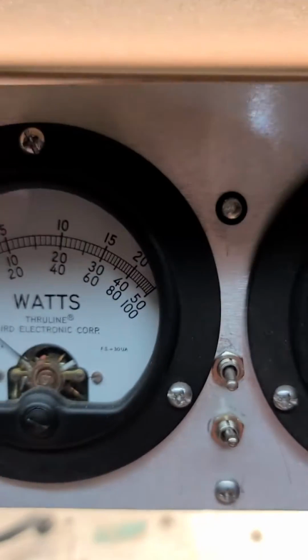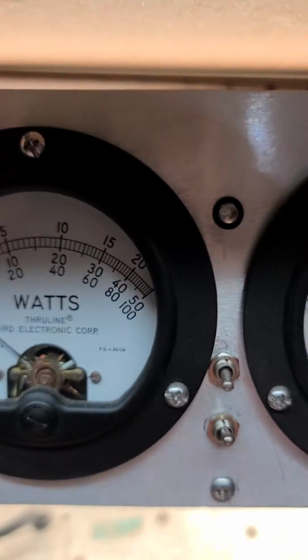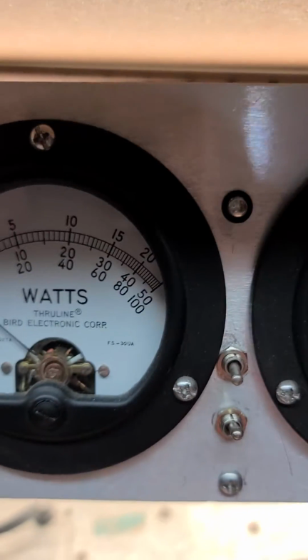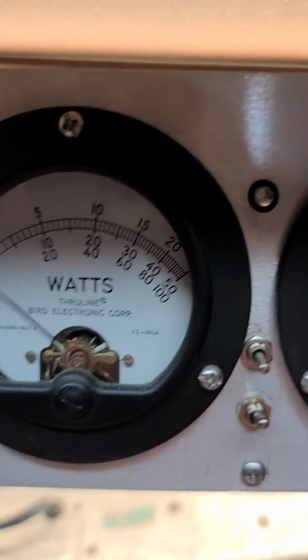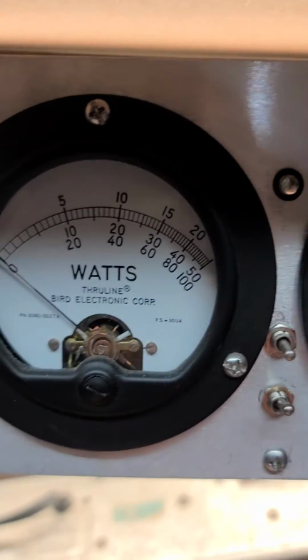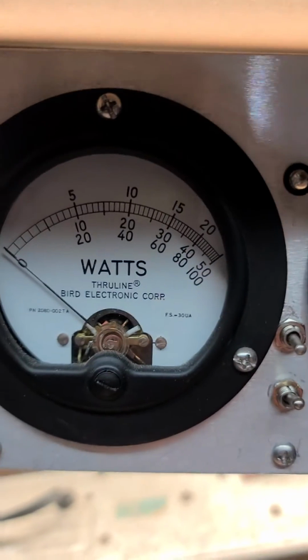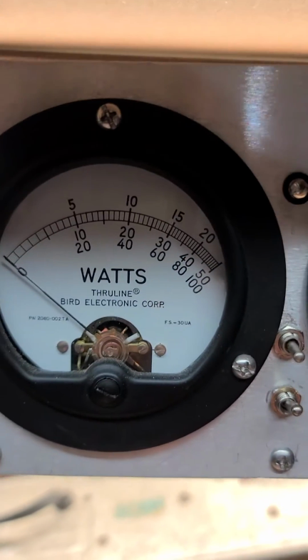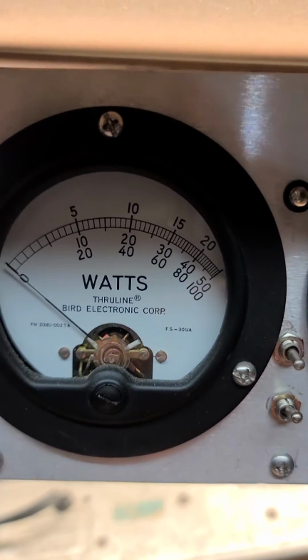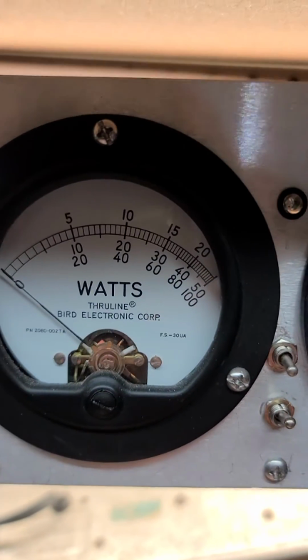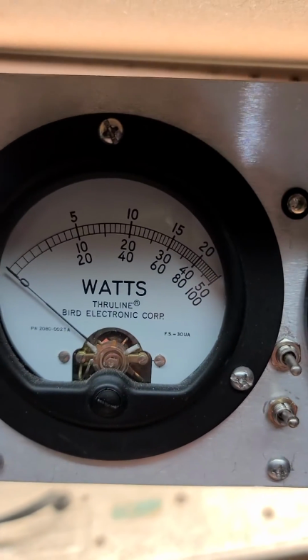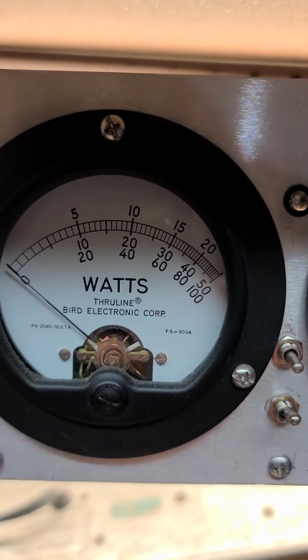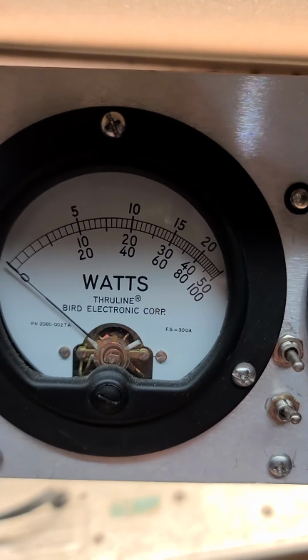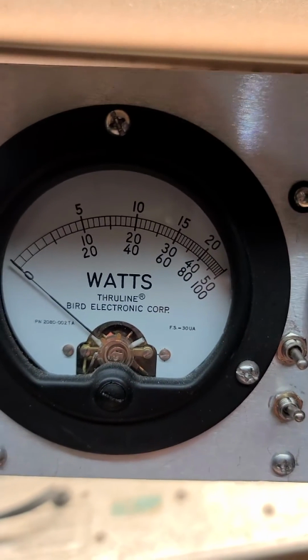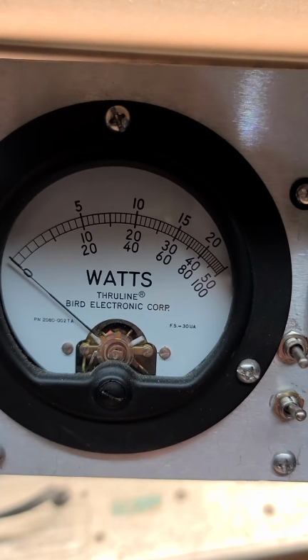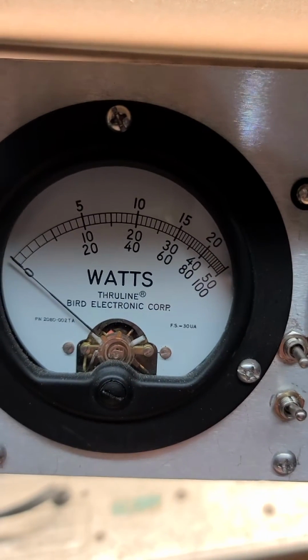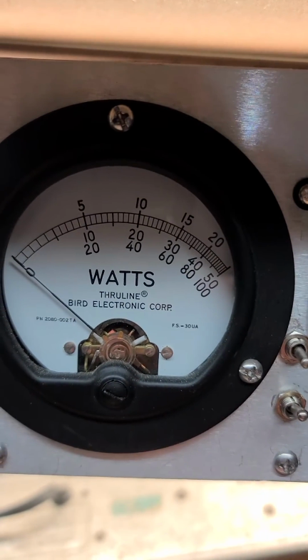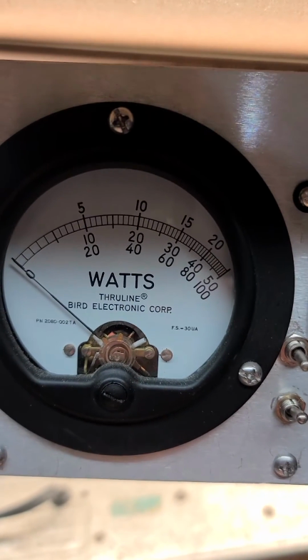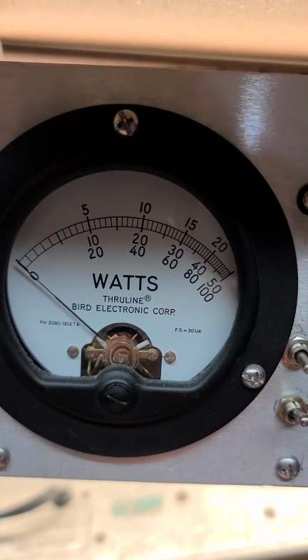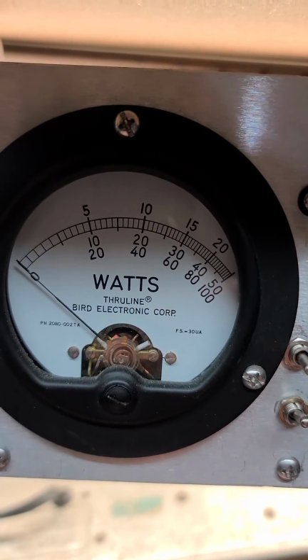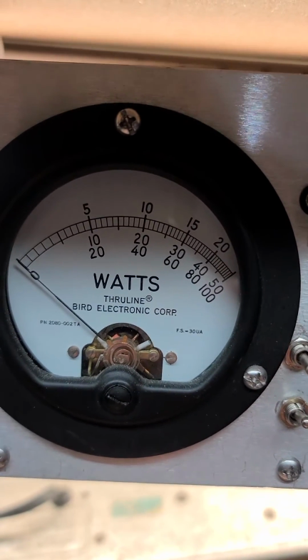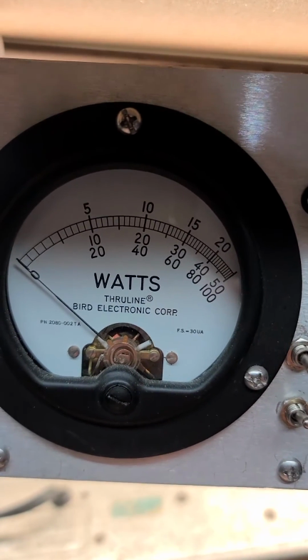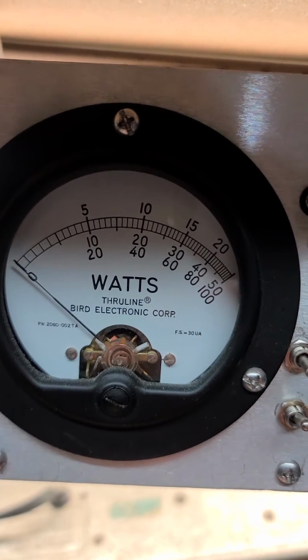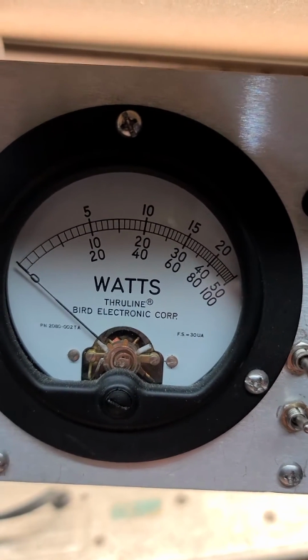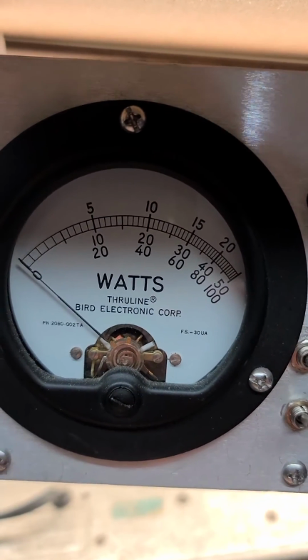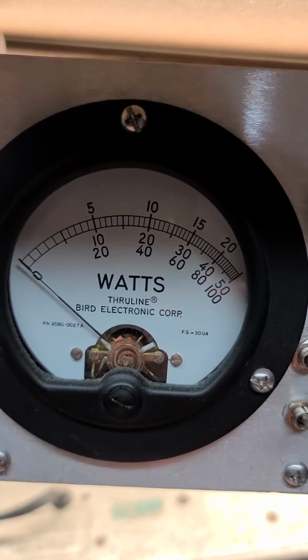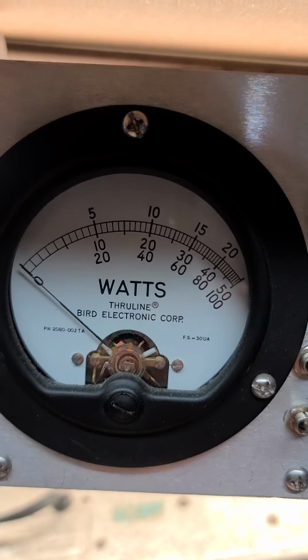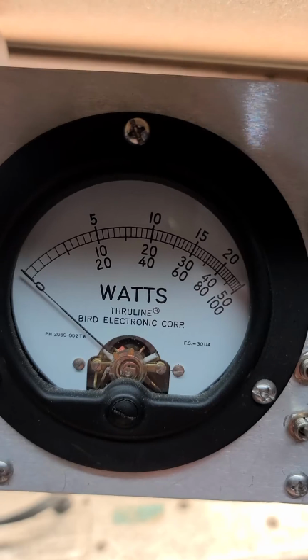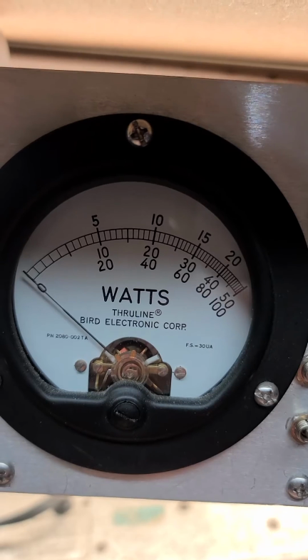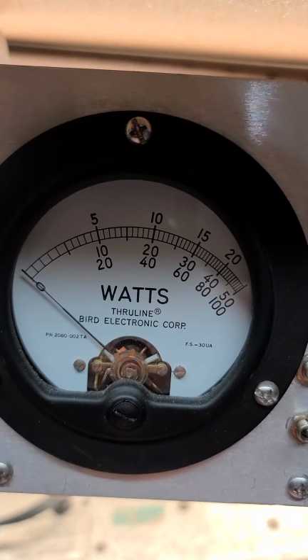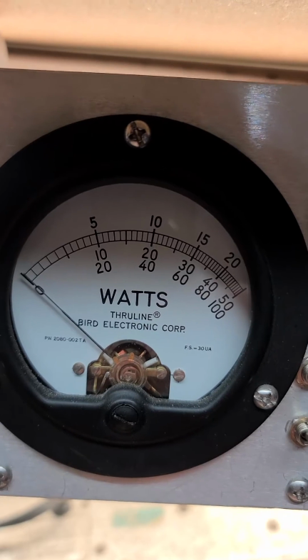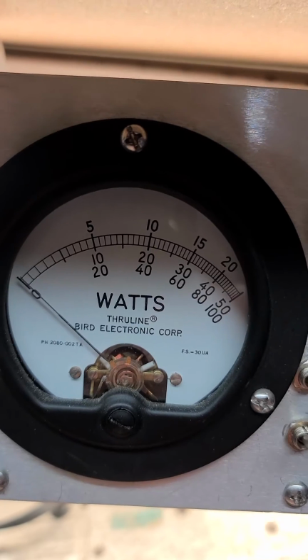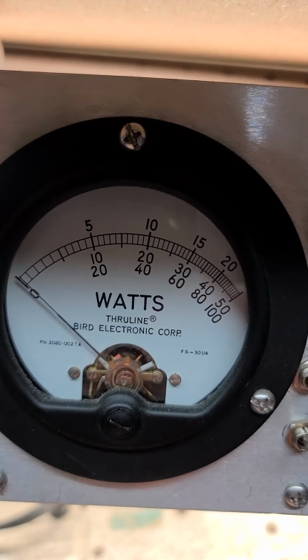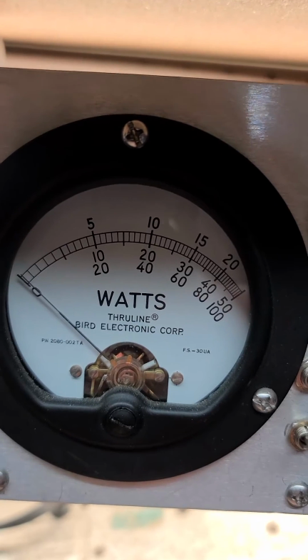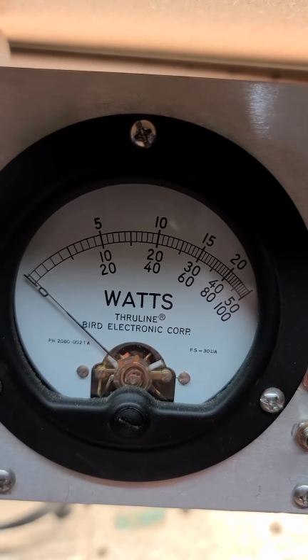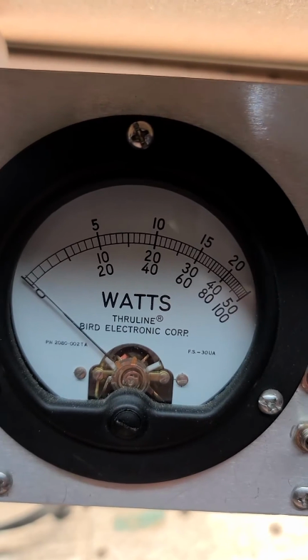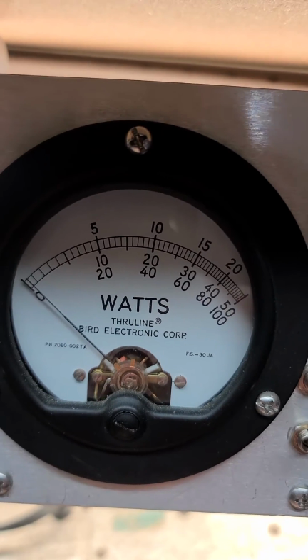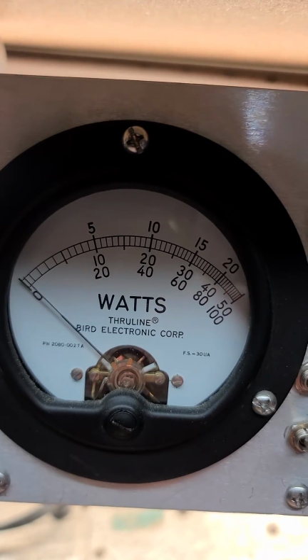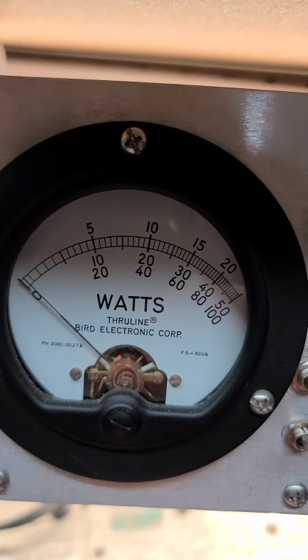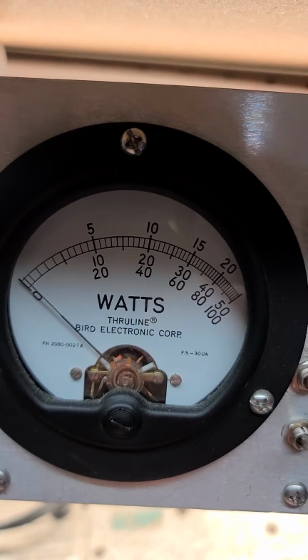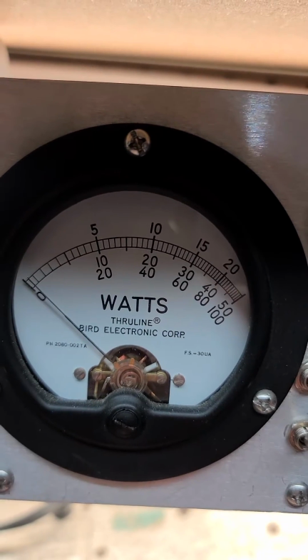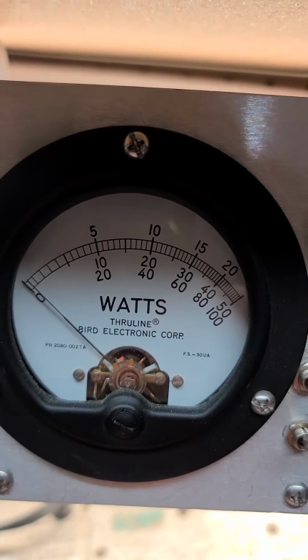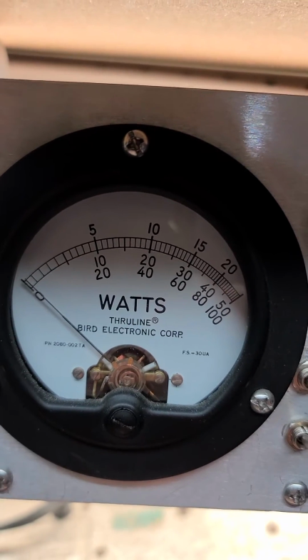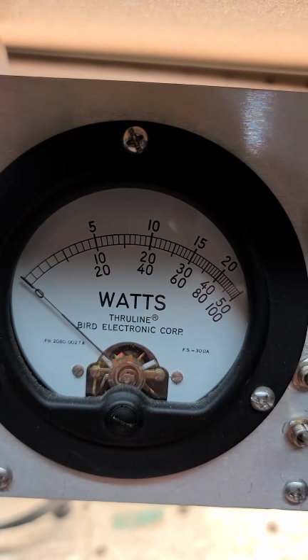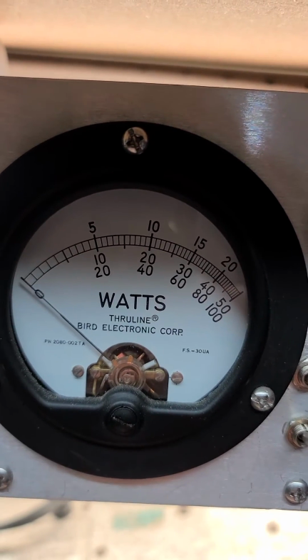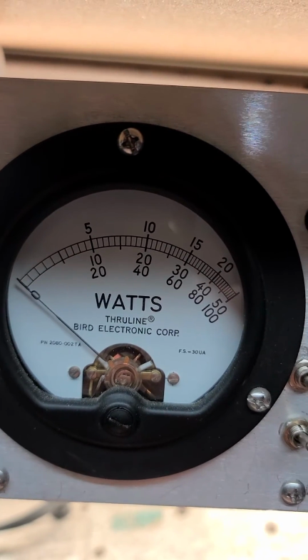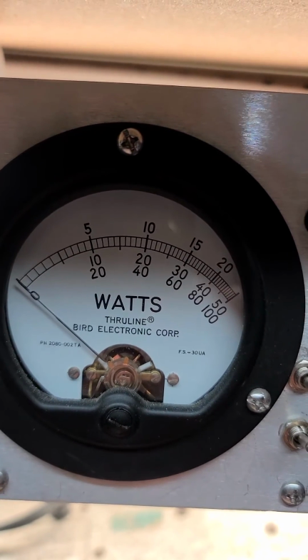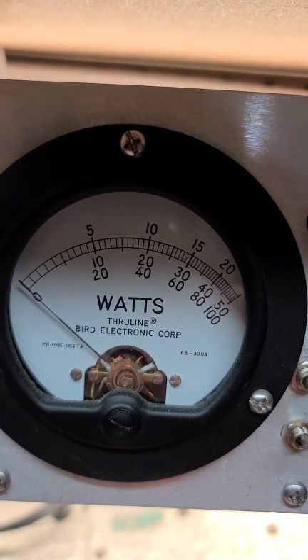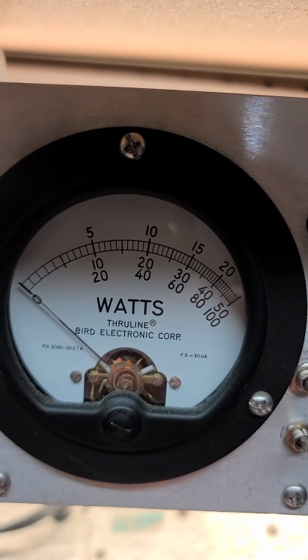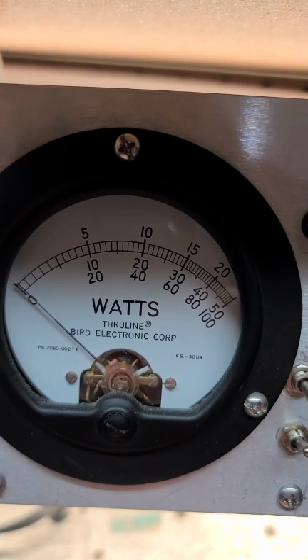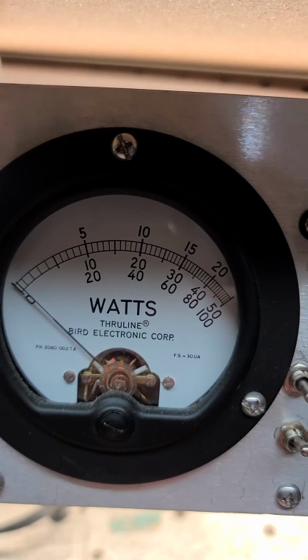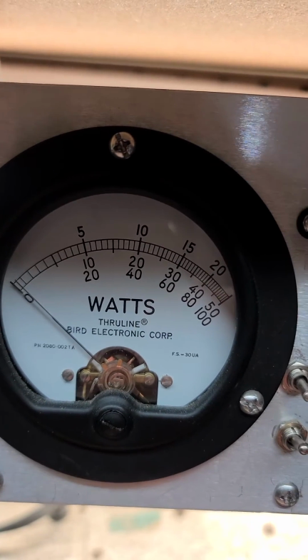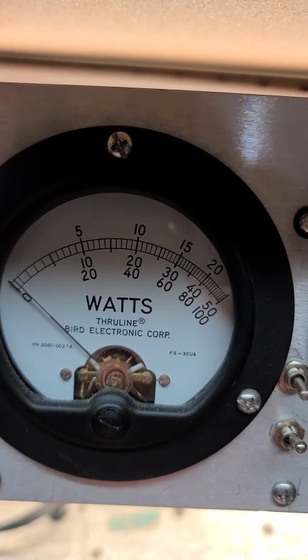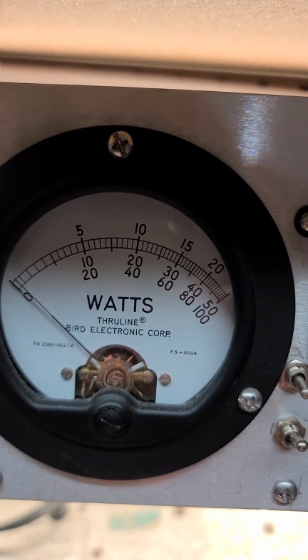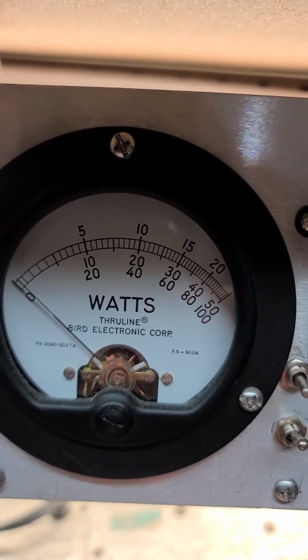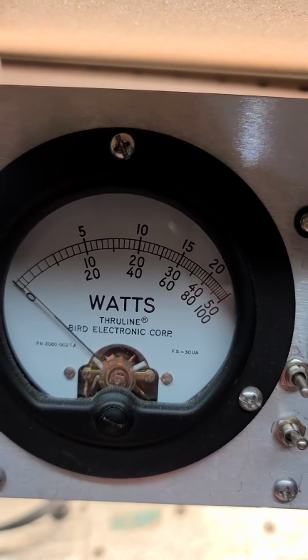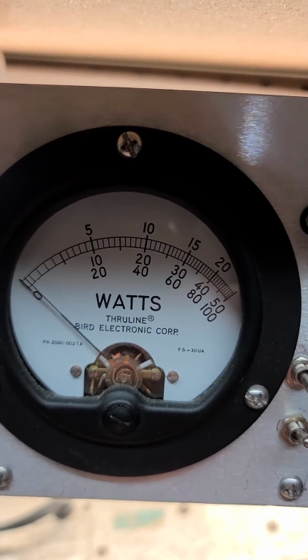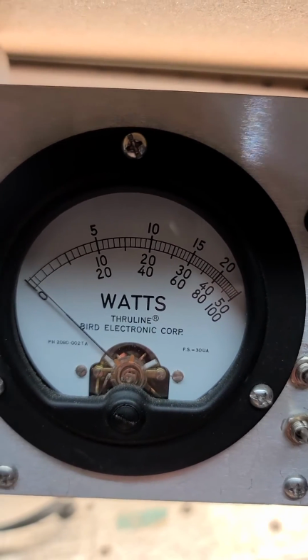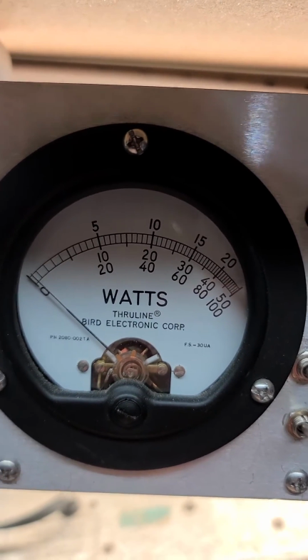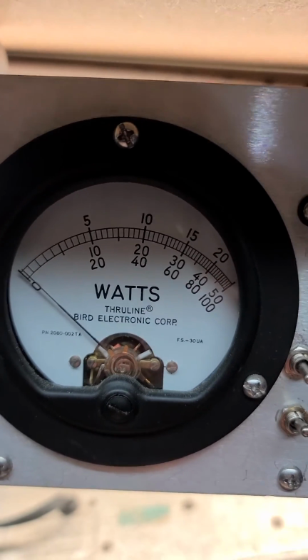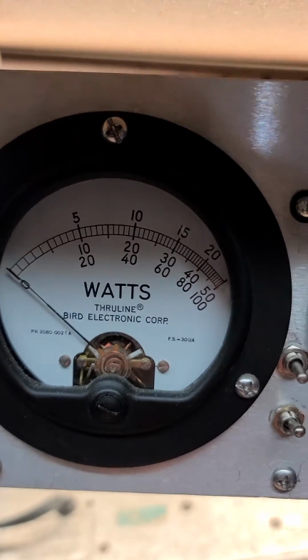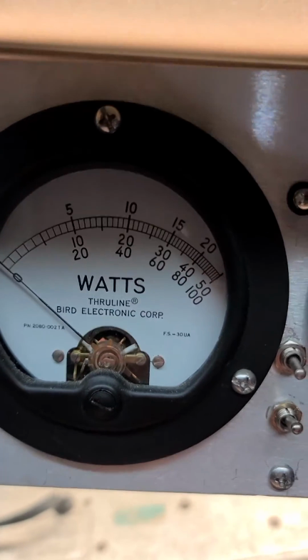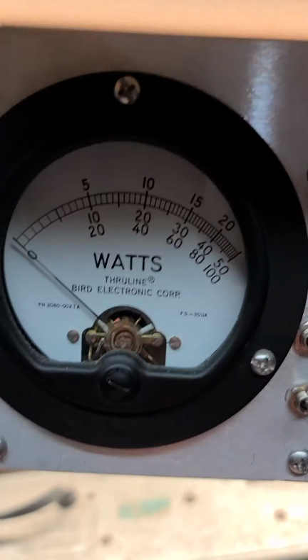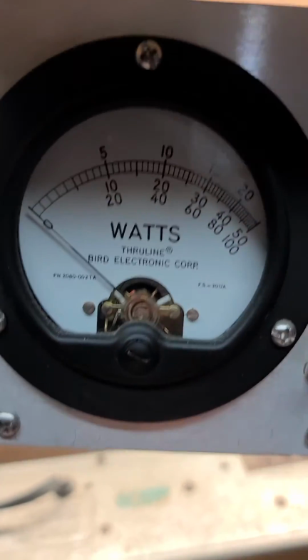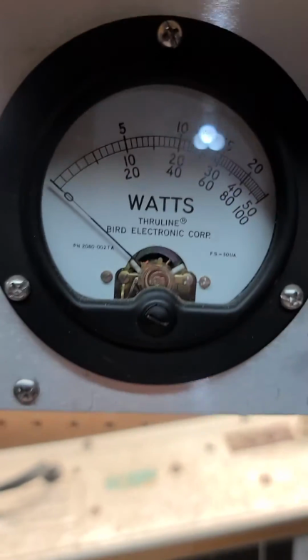Here's the 5 watt bypass tuning. Barely moving.